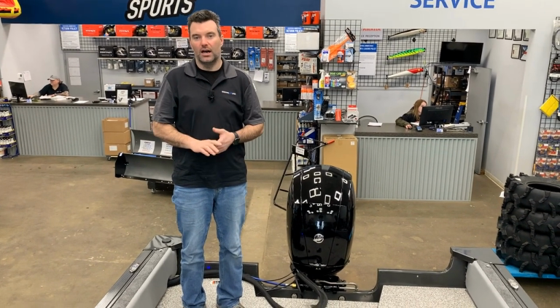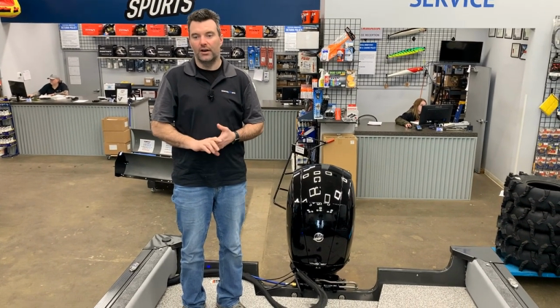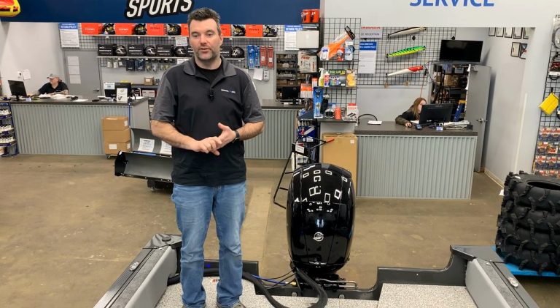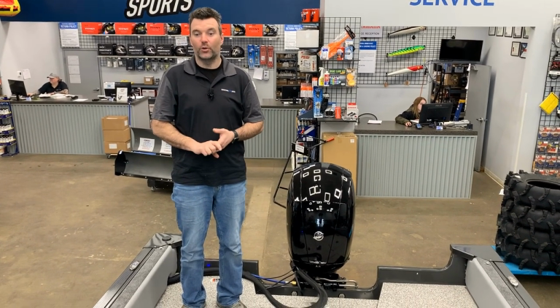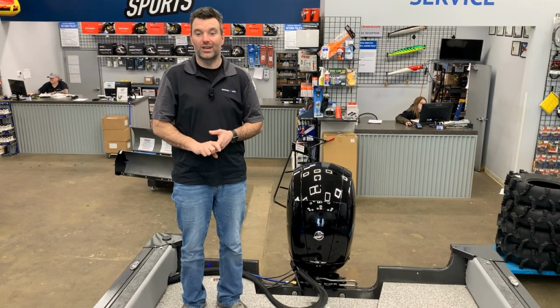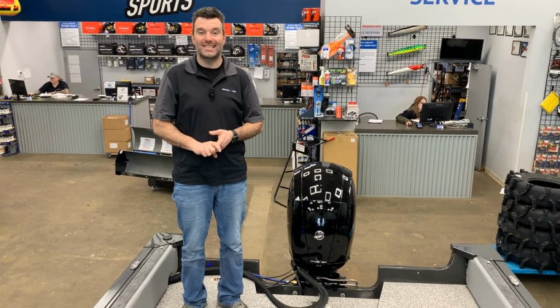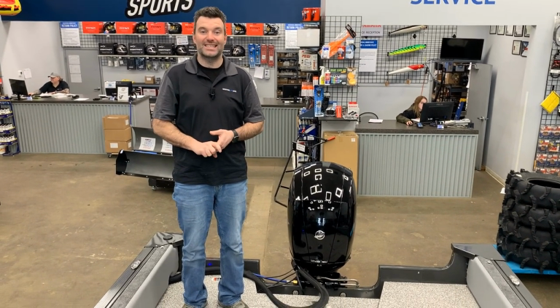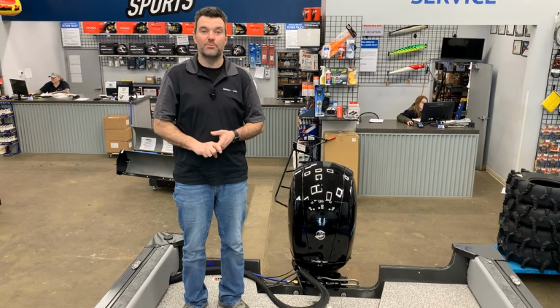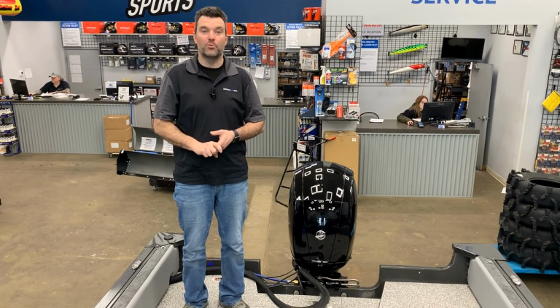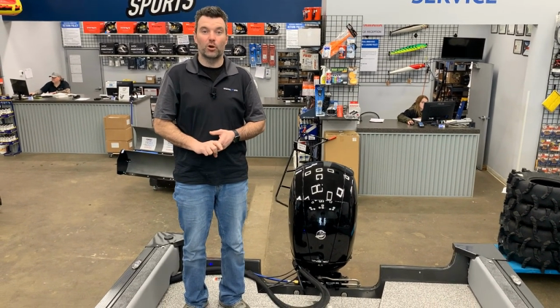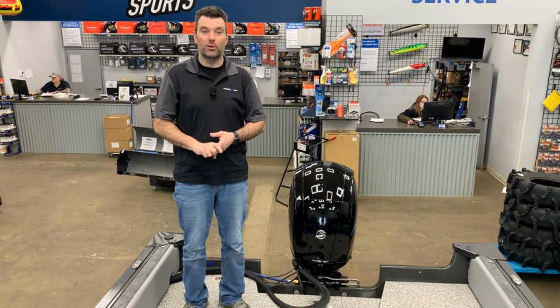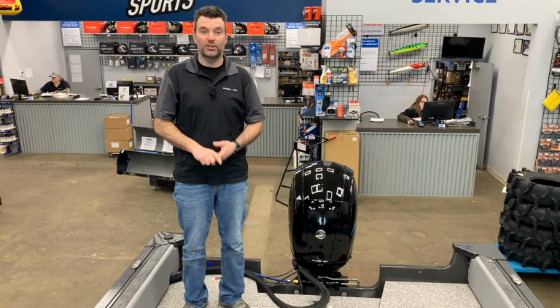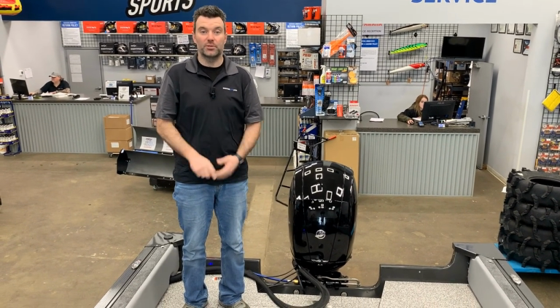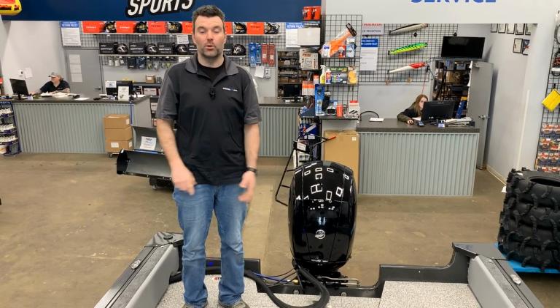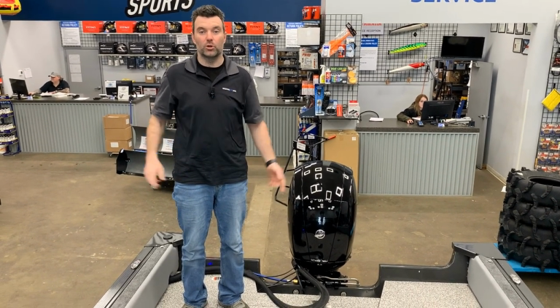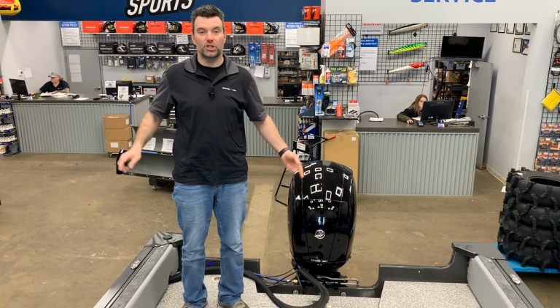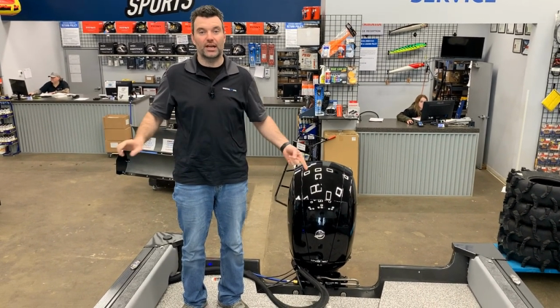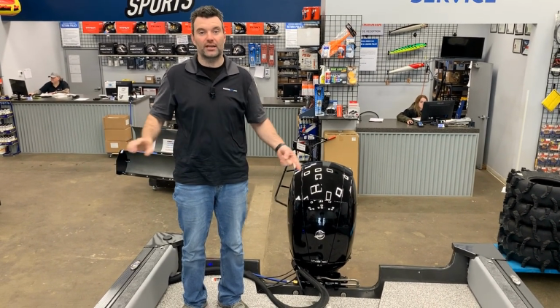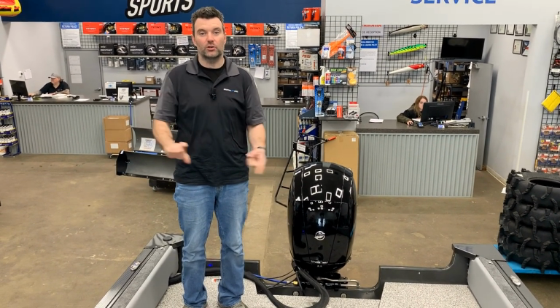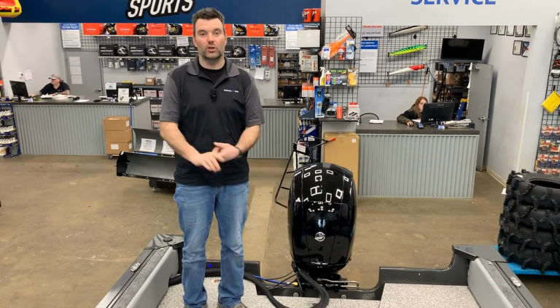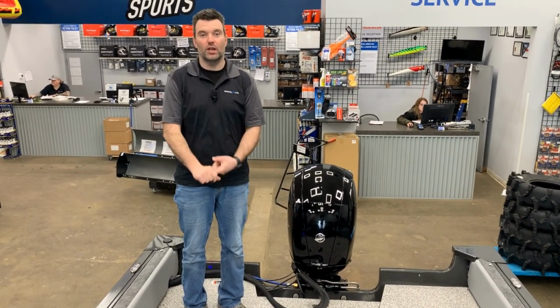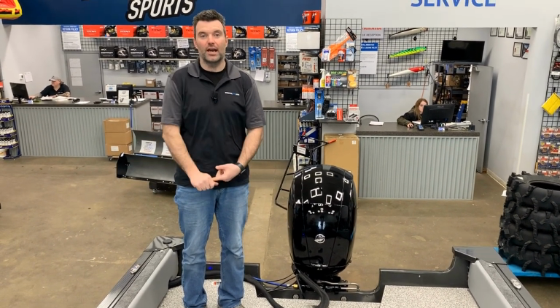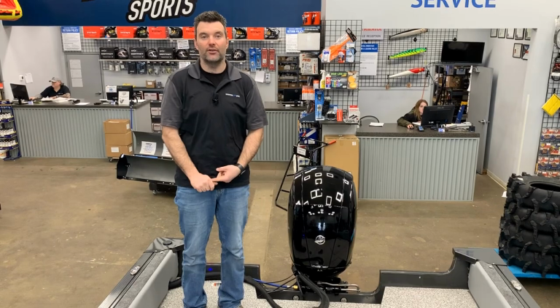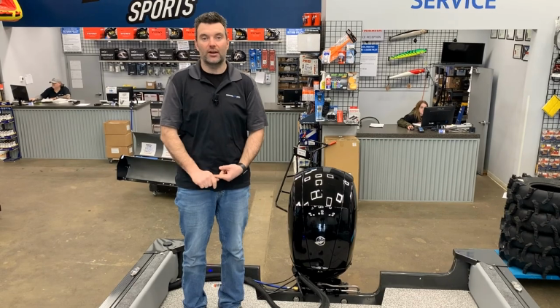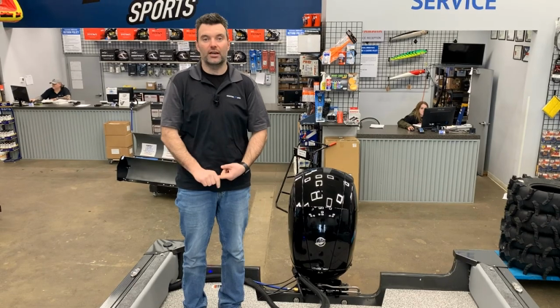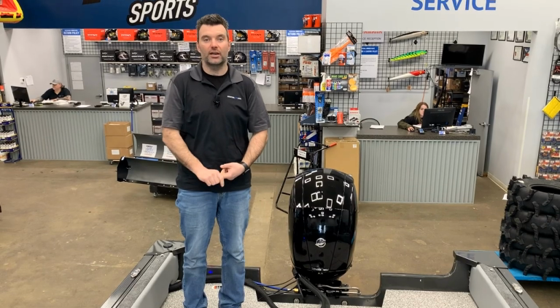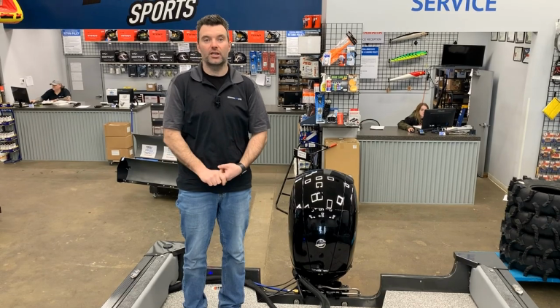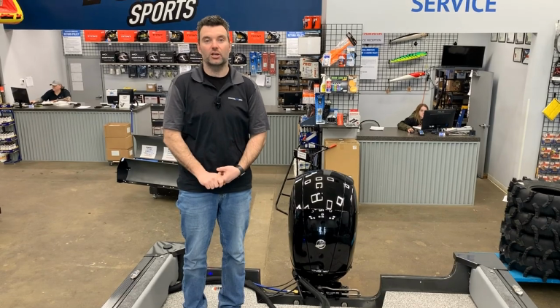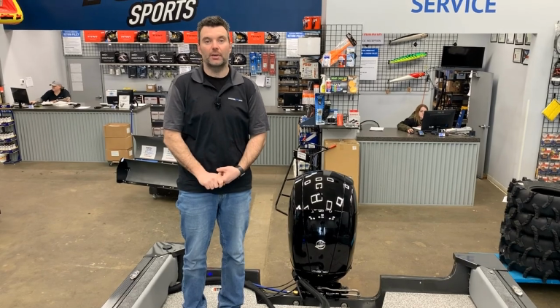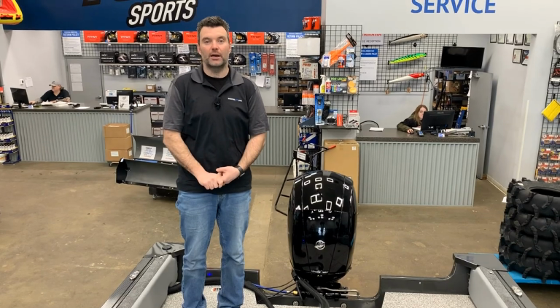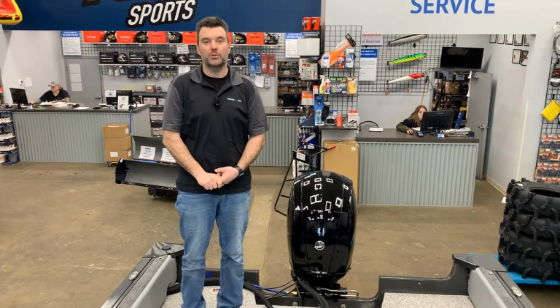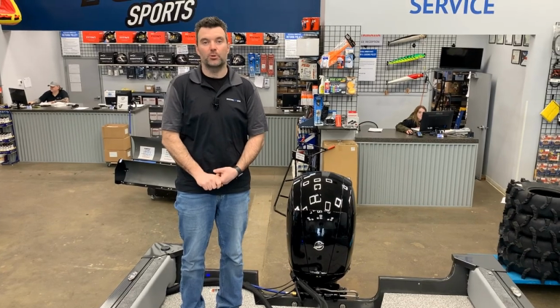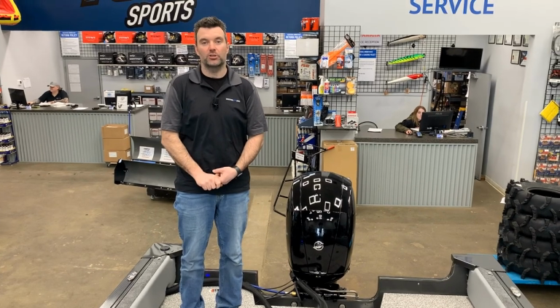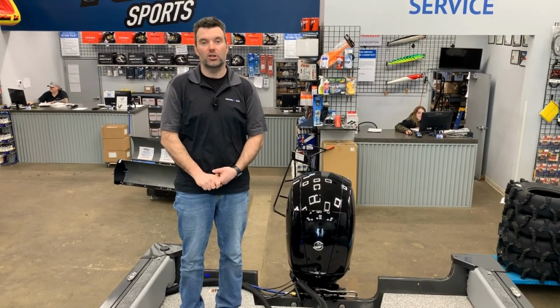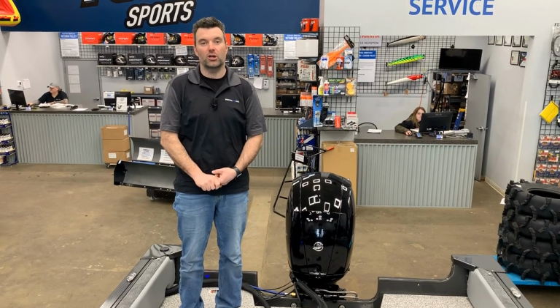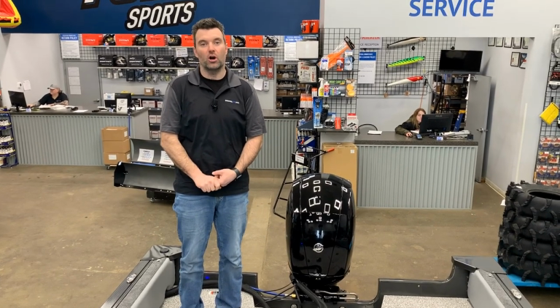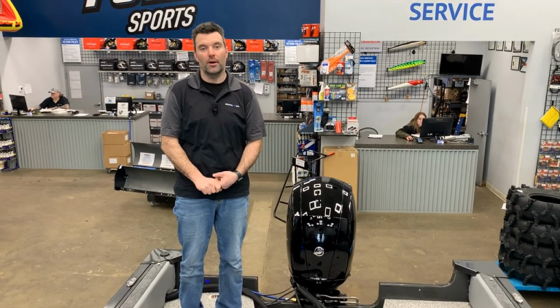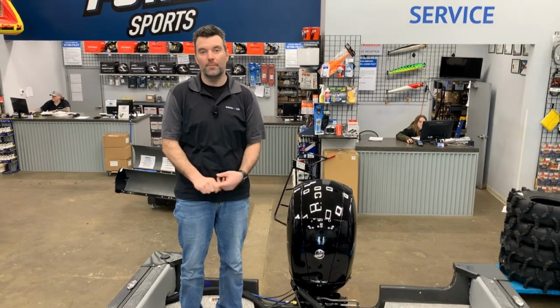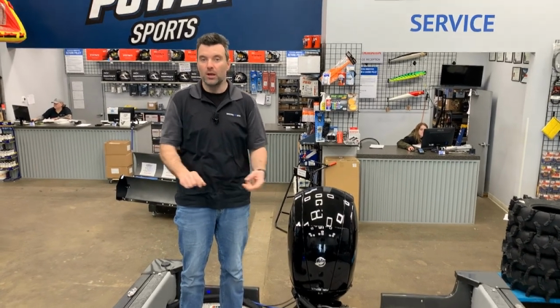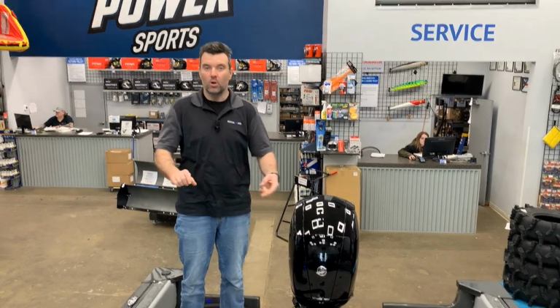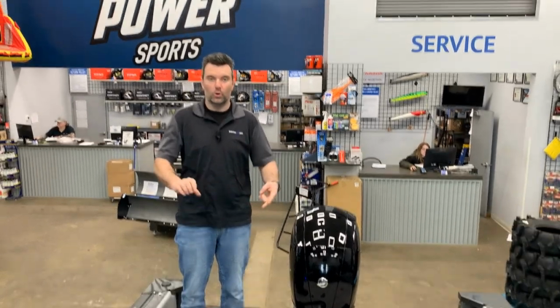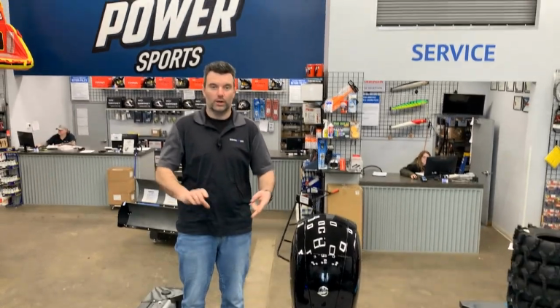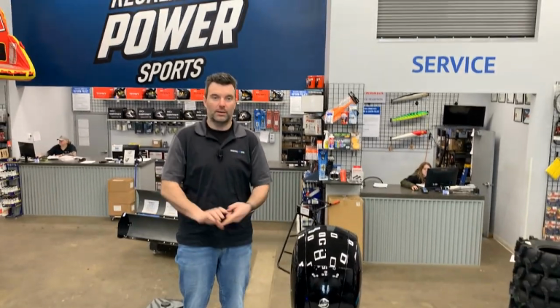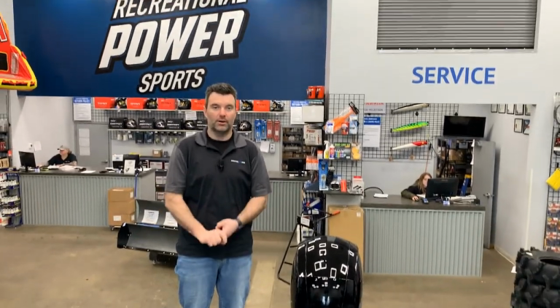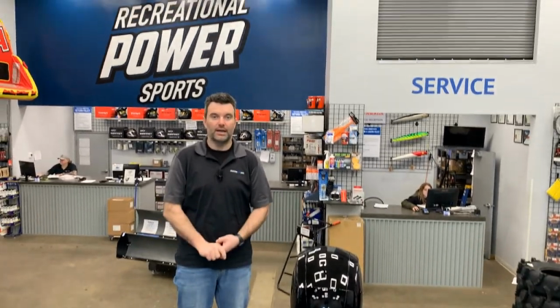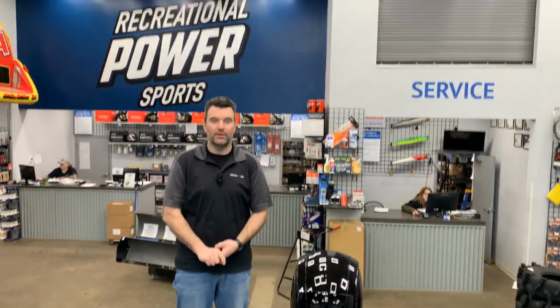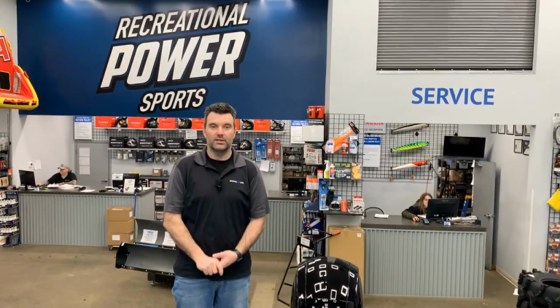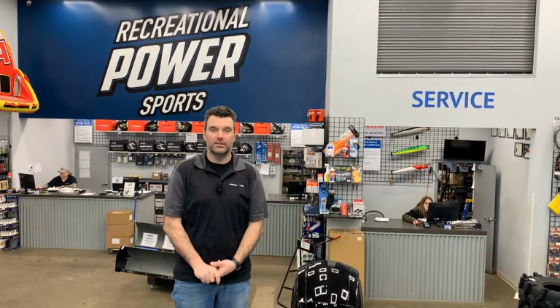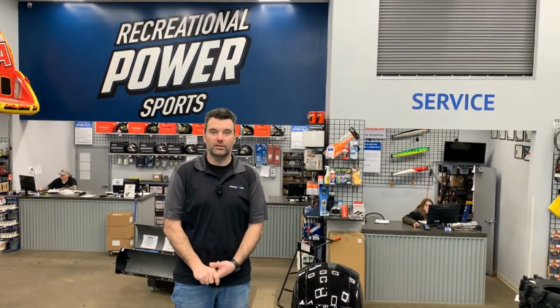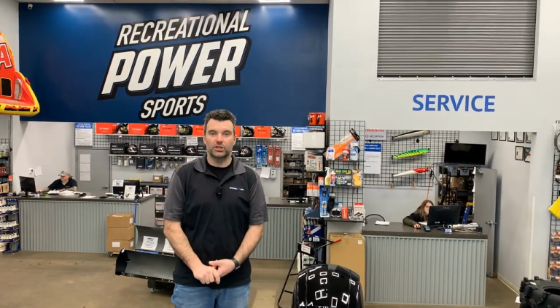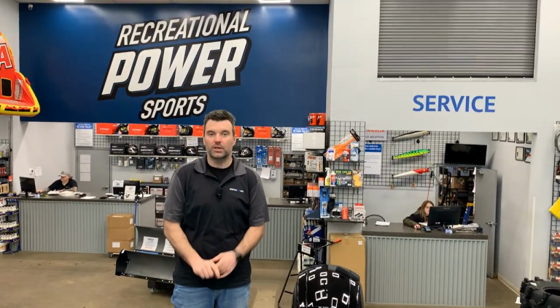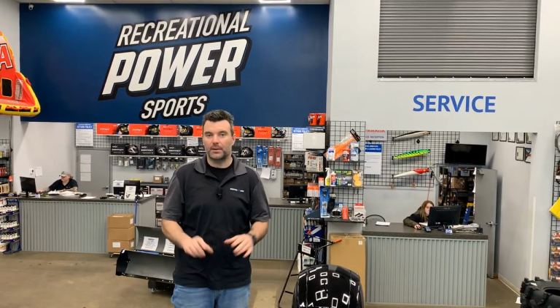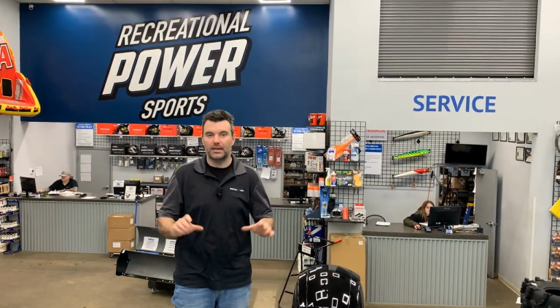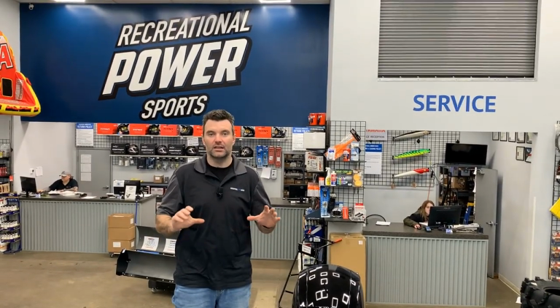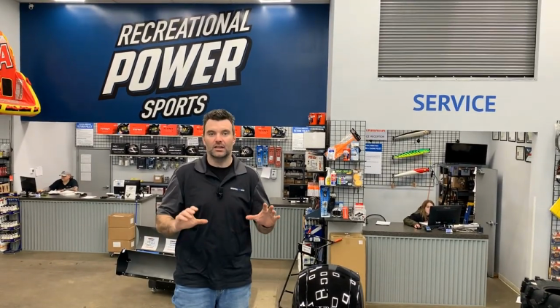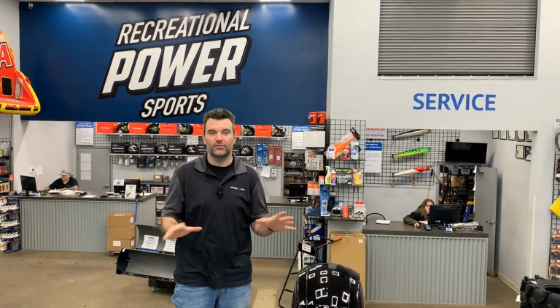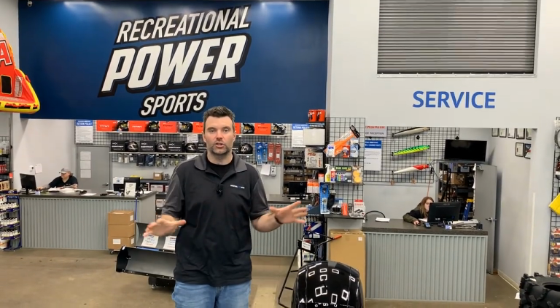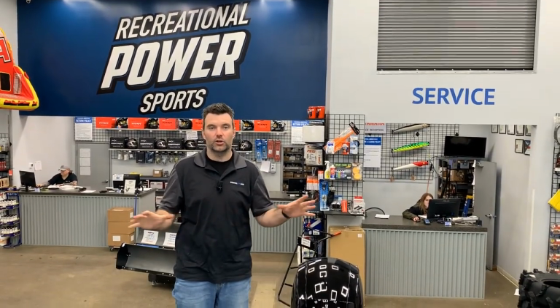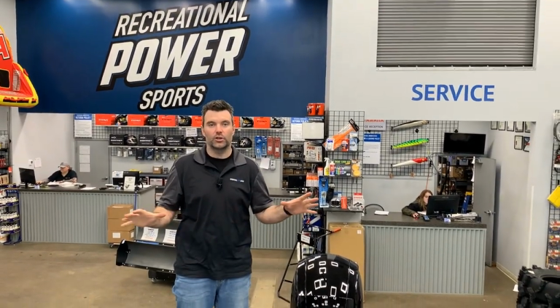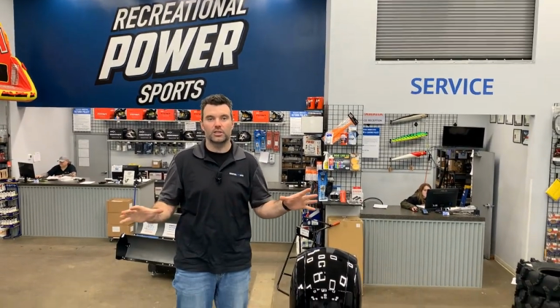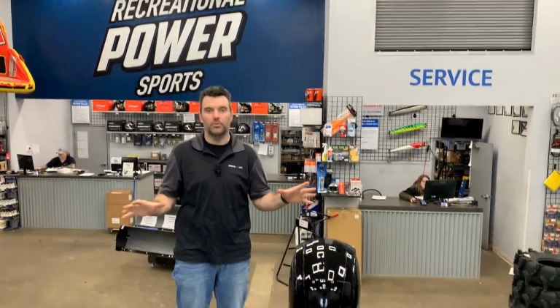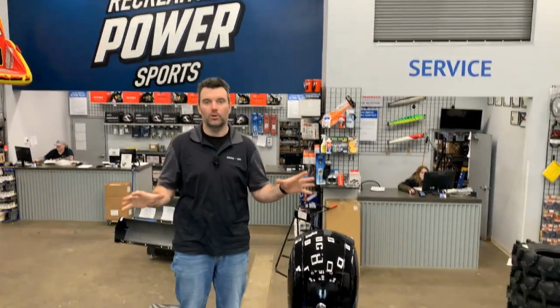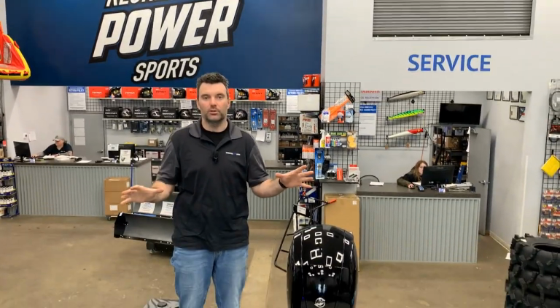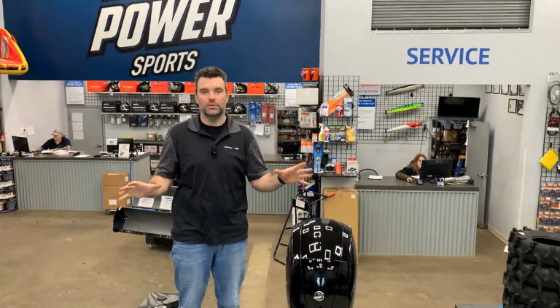If you want to see more about this boat, check us out online at recreationalpowersports.com, or come on down to the dealership. I'd love to show you this boat.